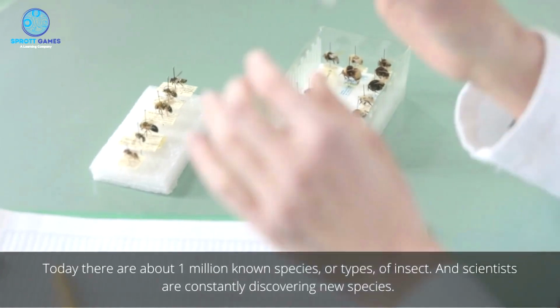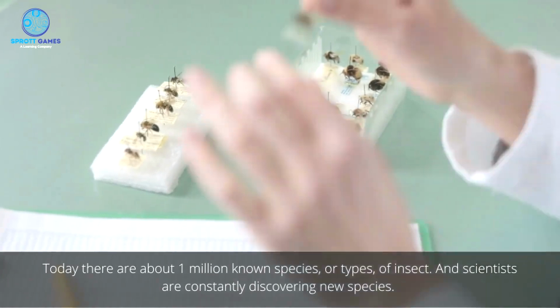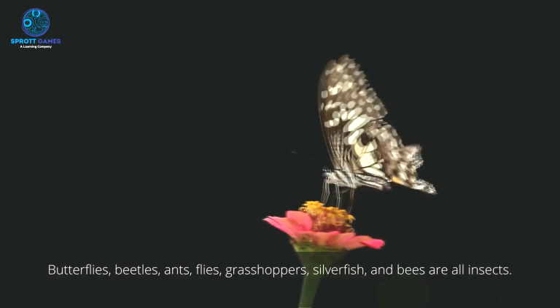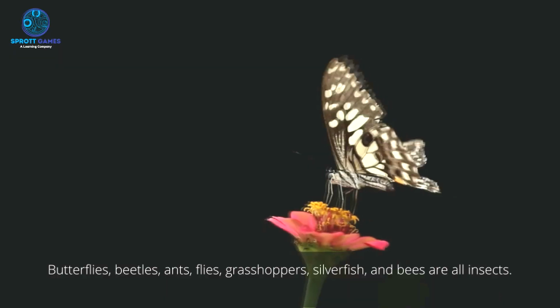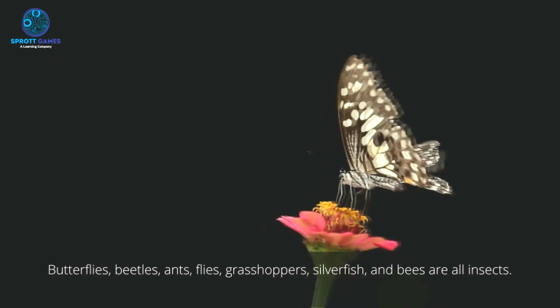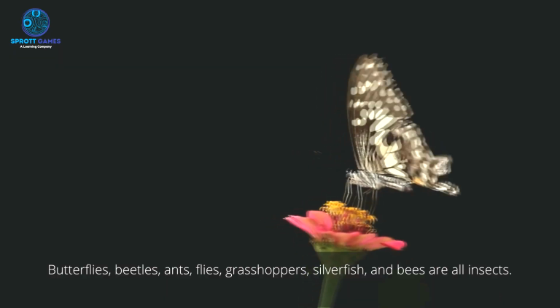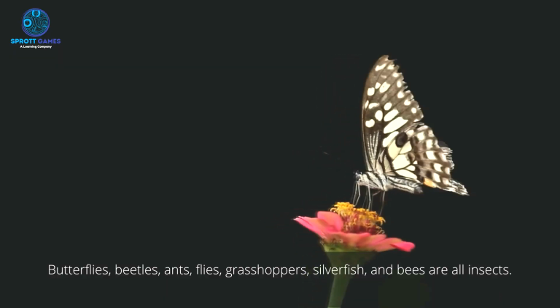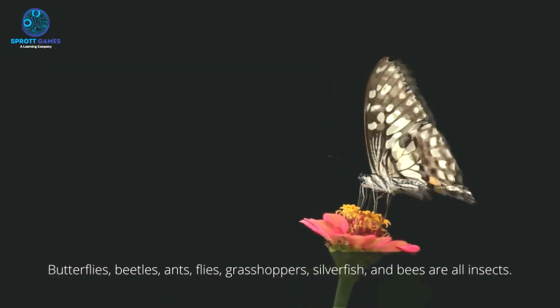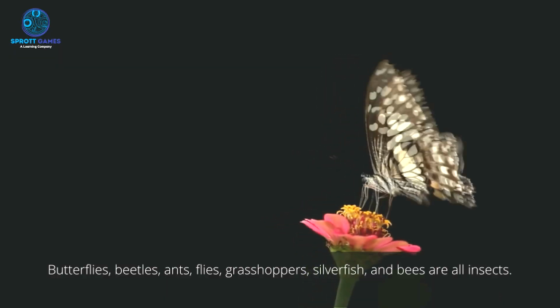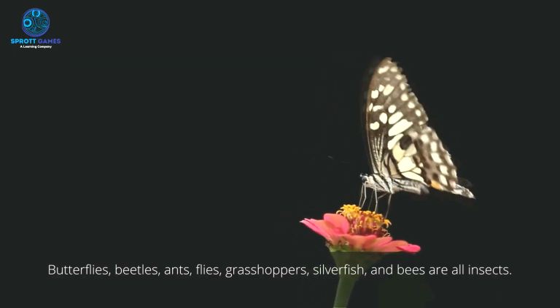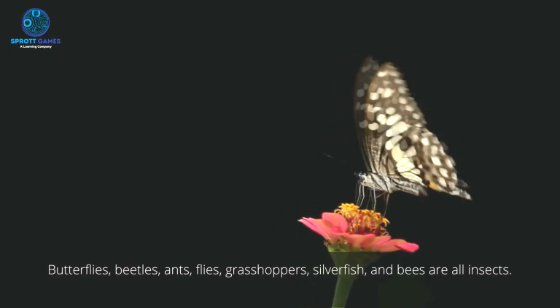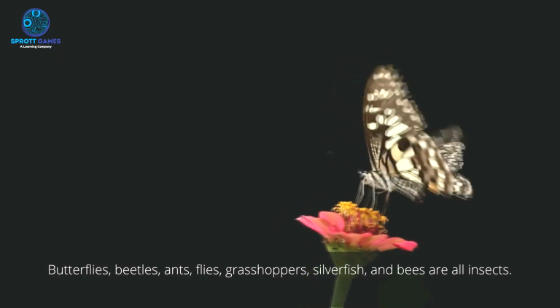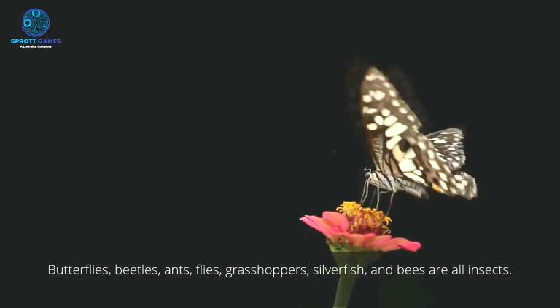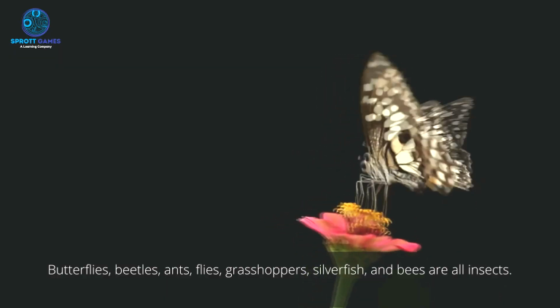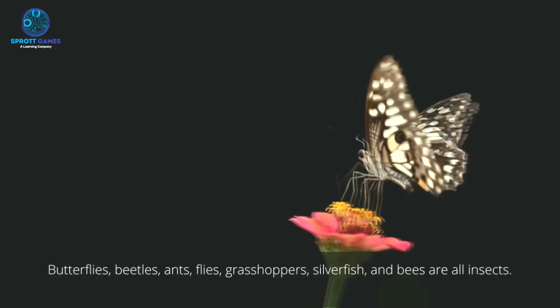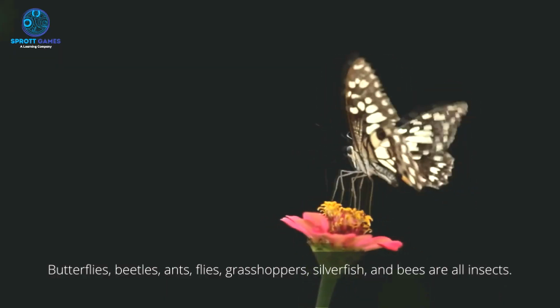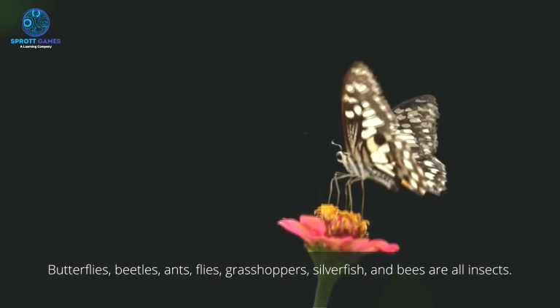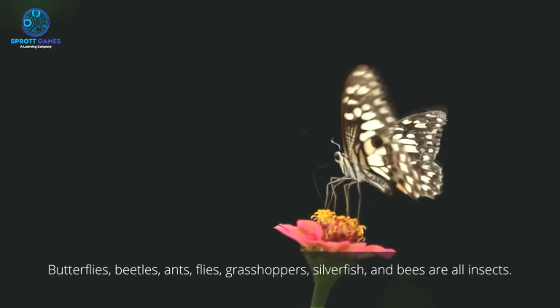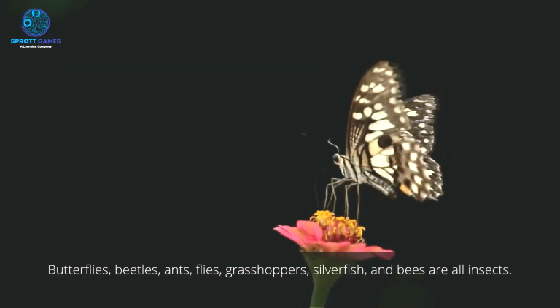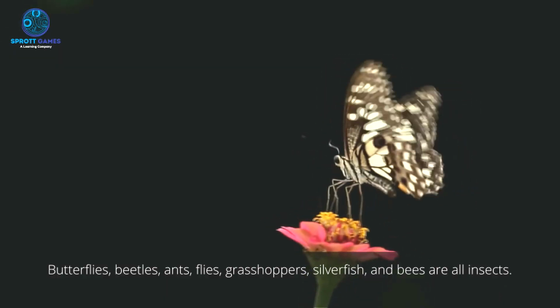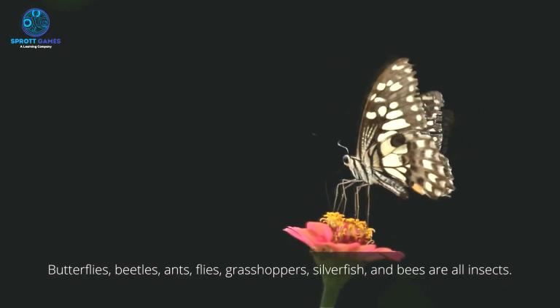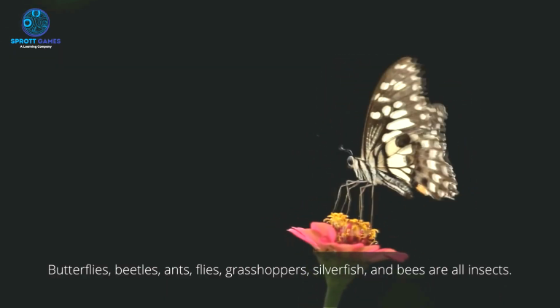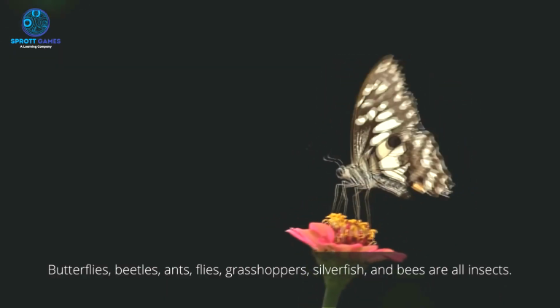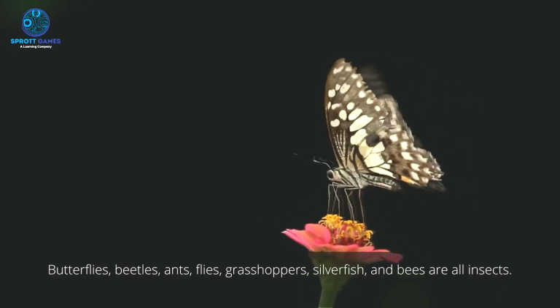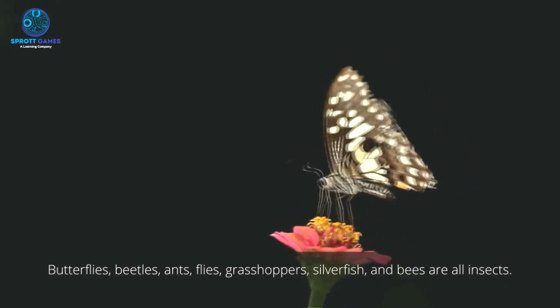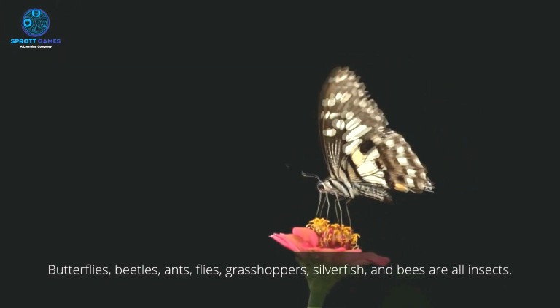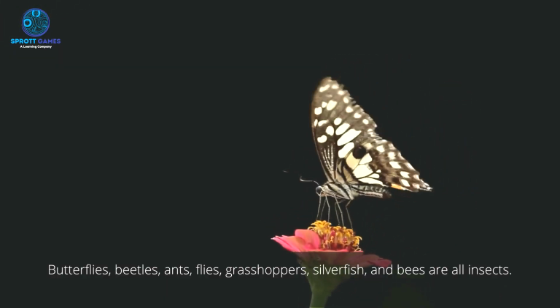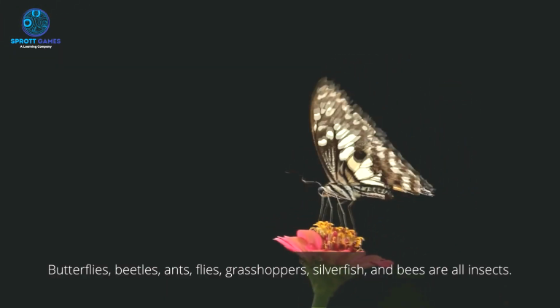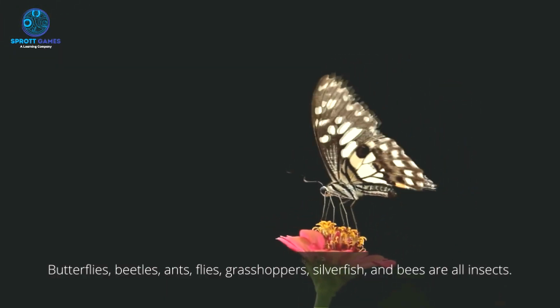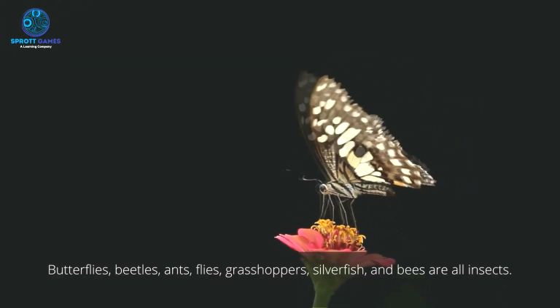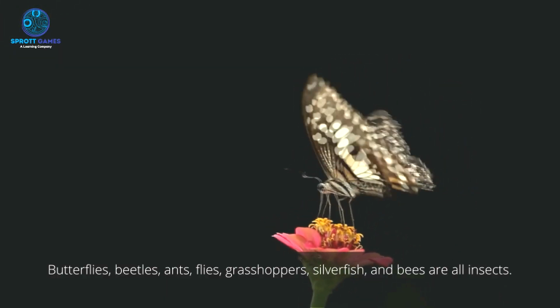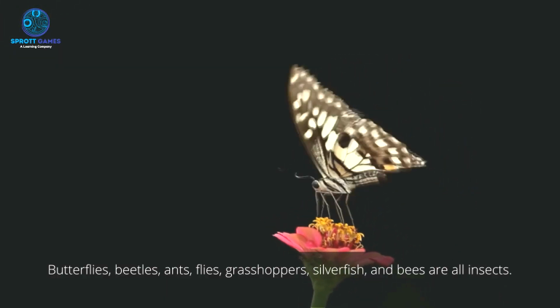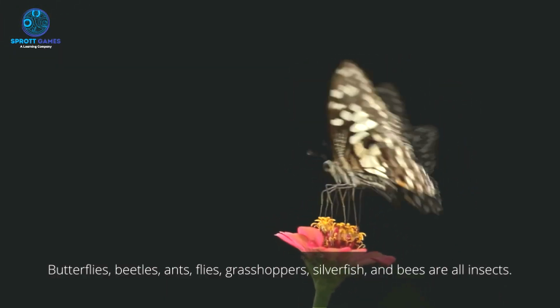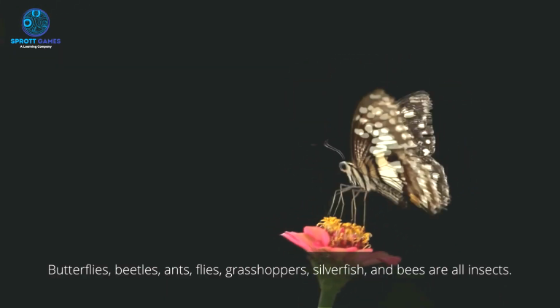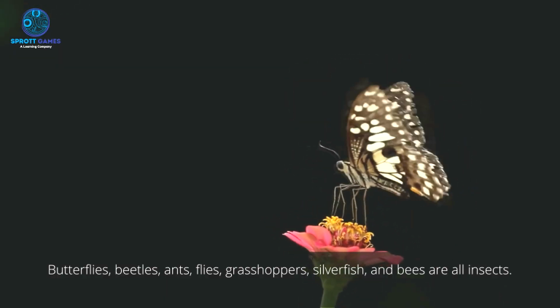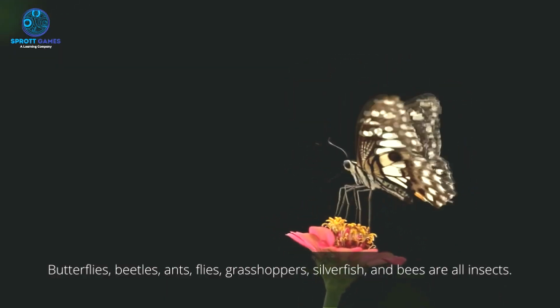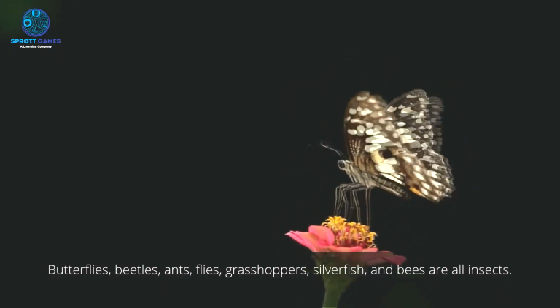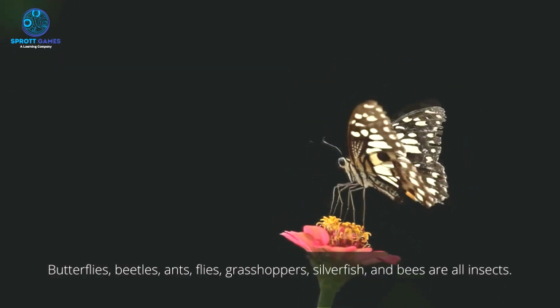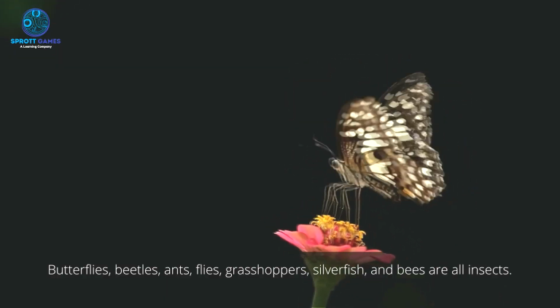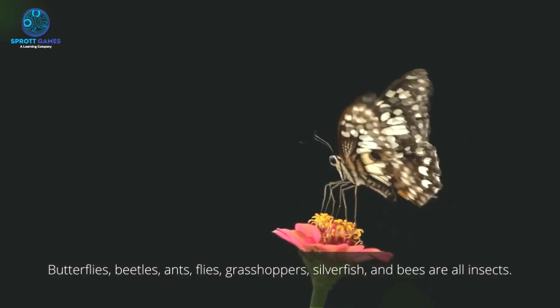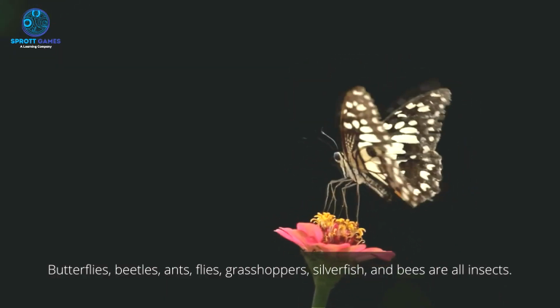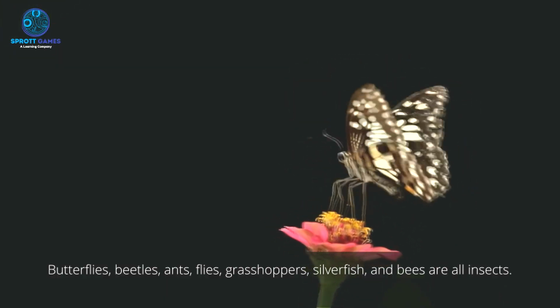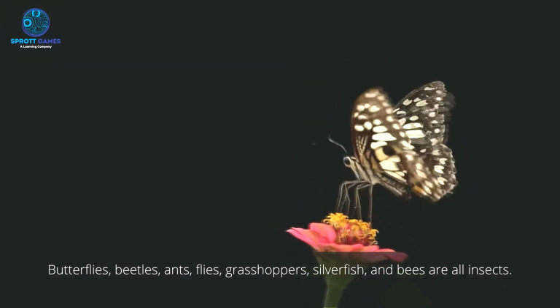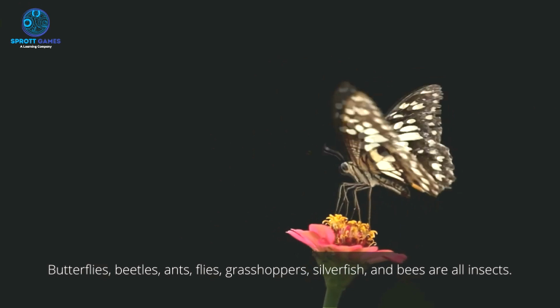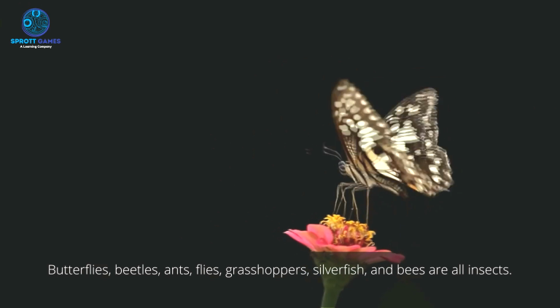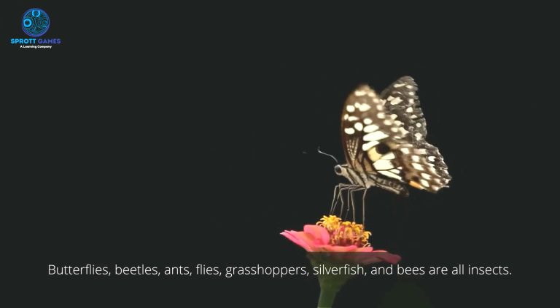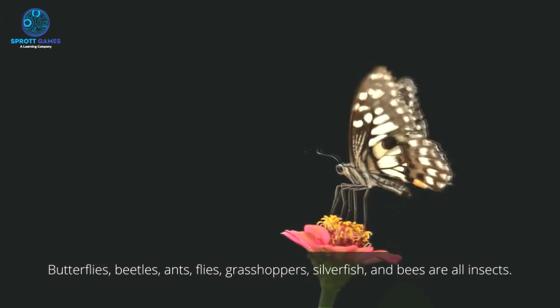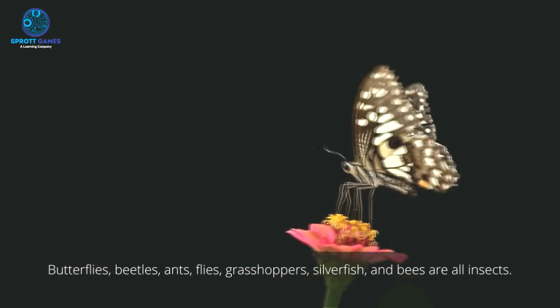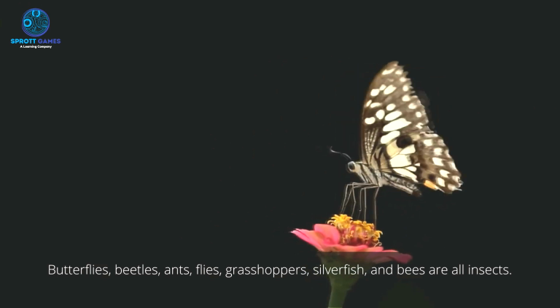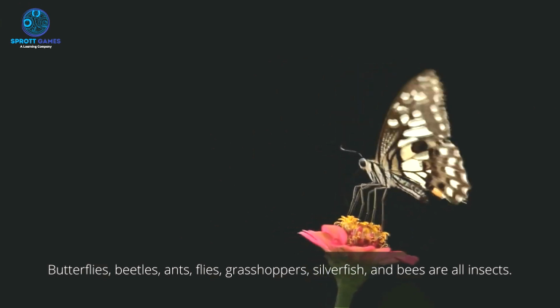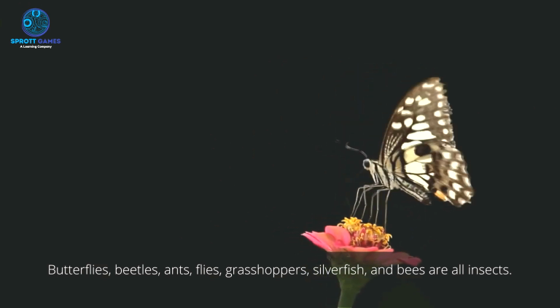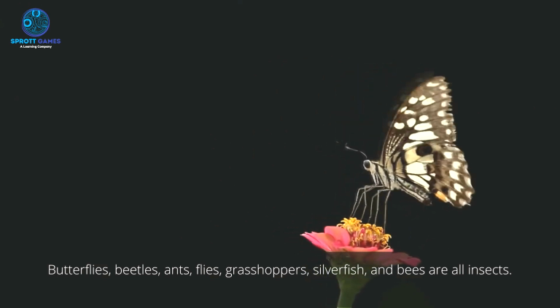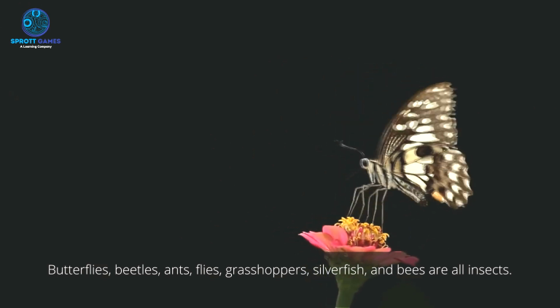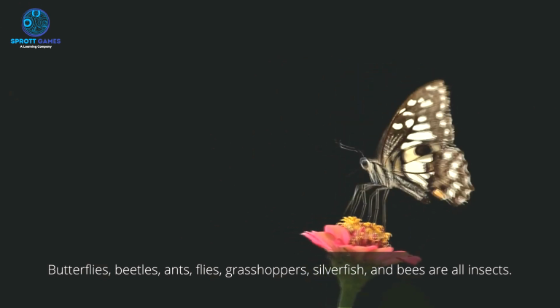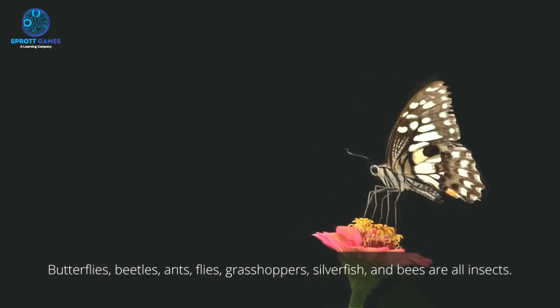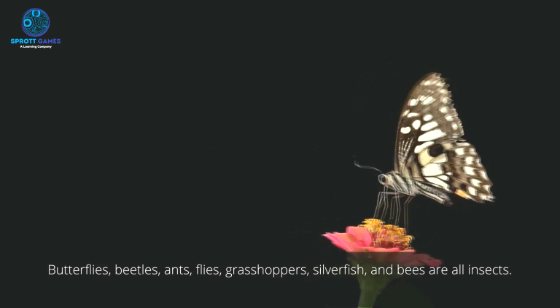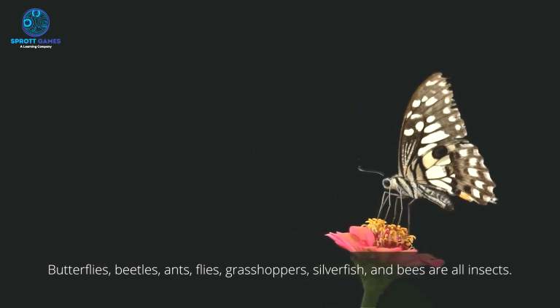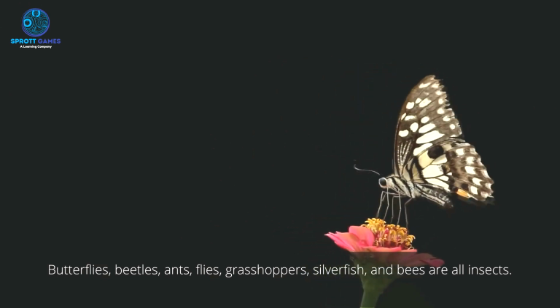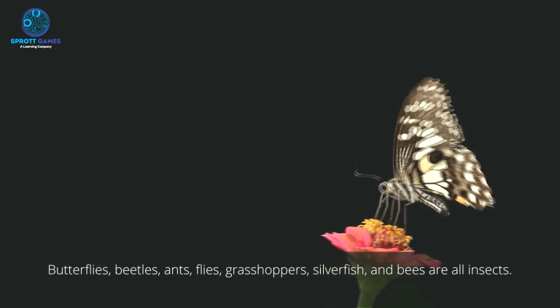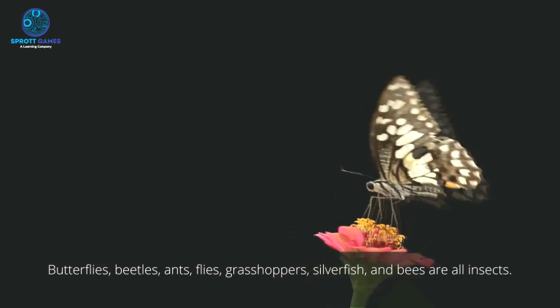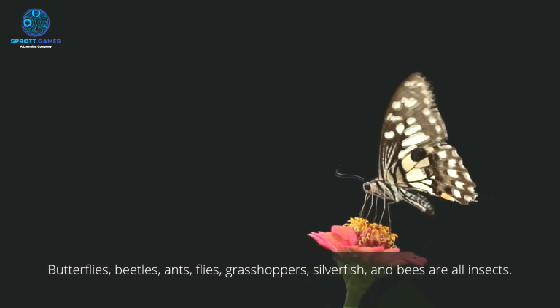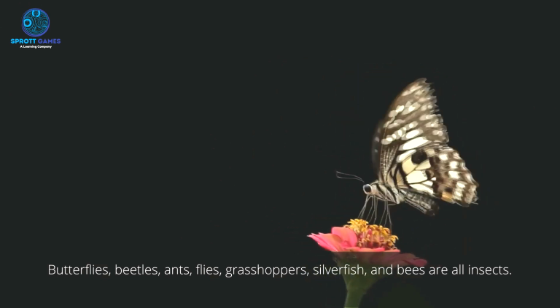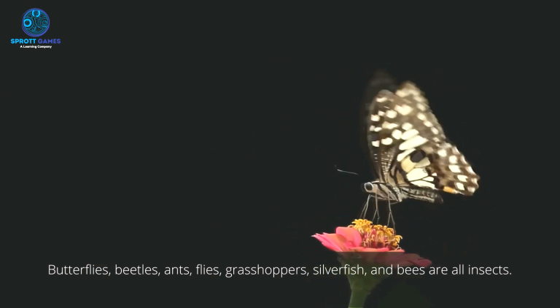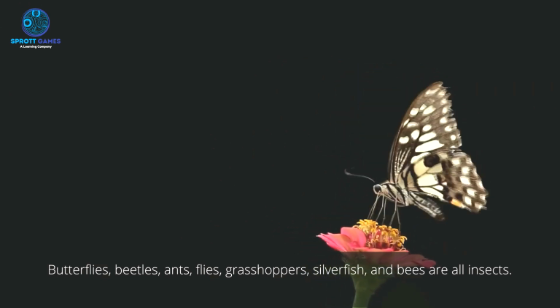Butterflies, beetles, ants, flies, grasshoppers, silverfish, and bees are all insects.